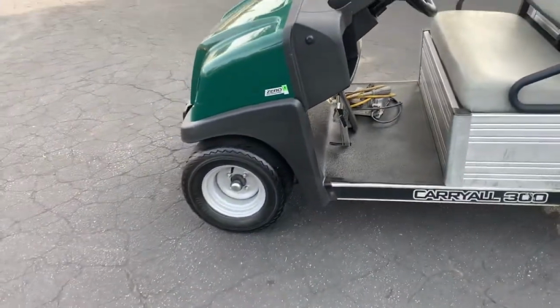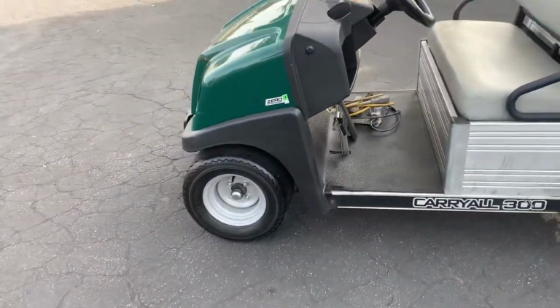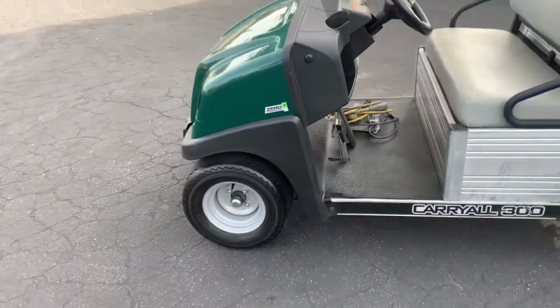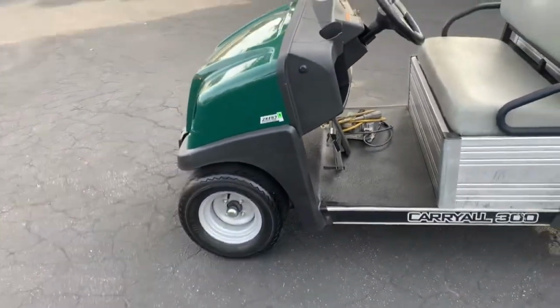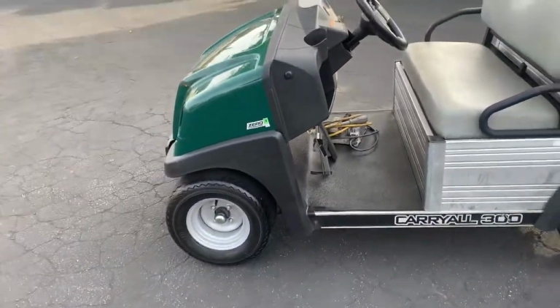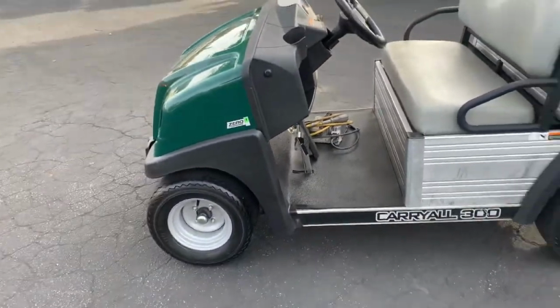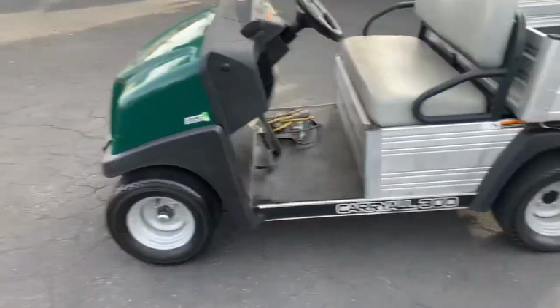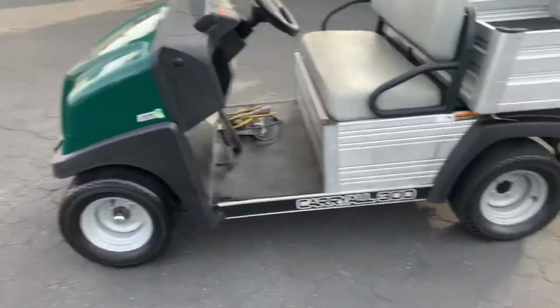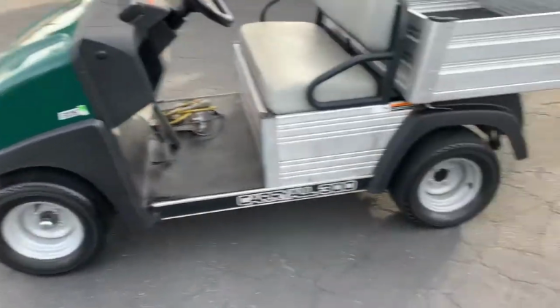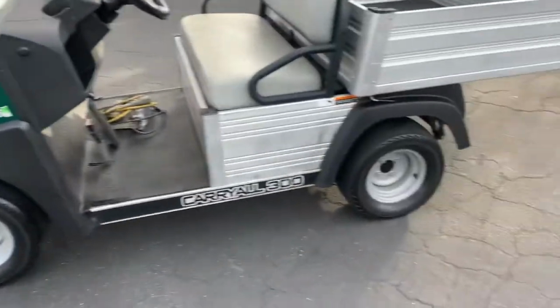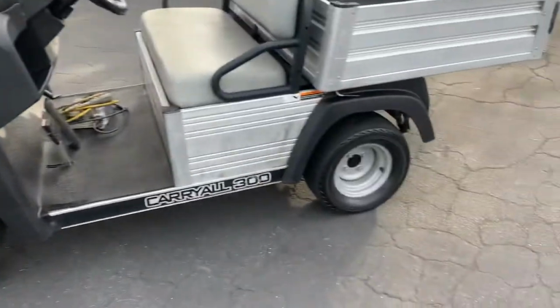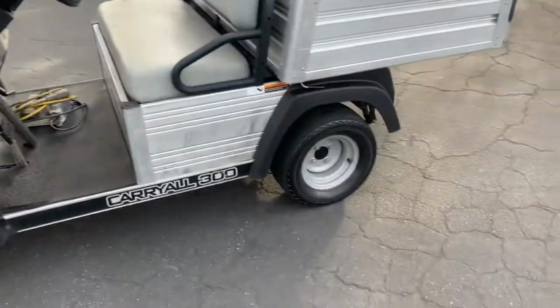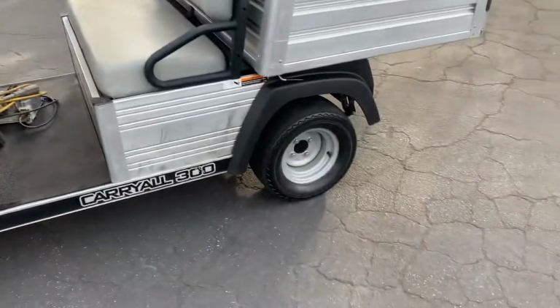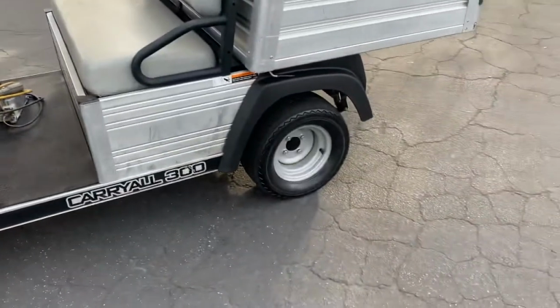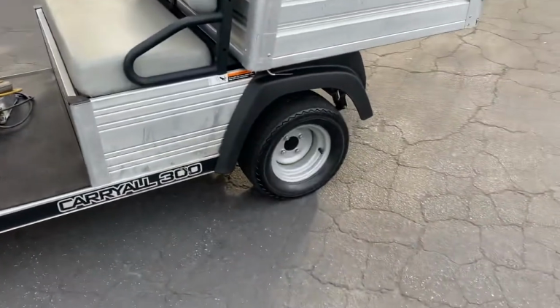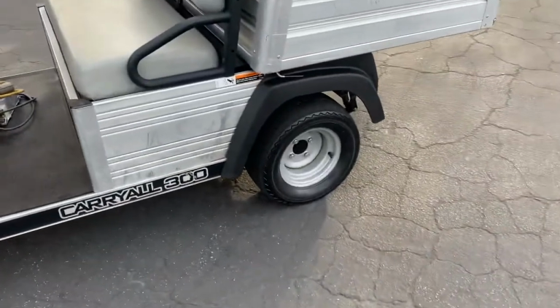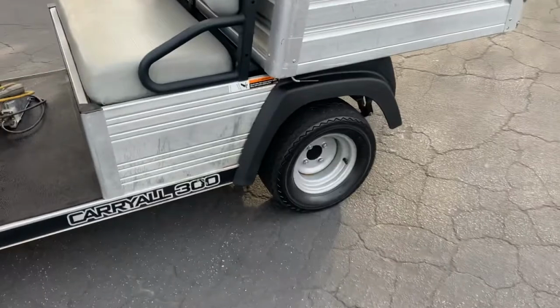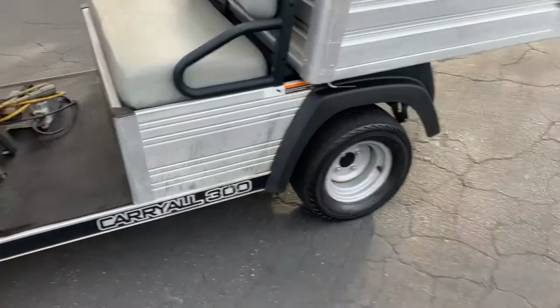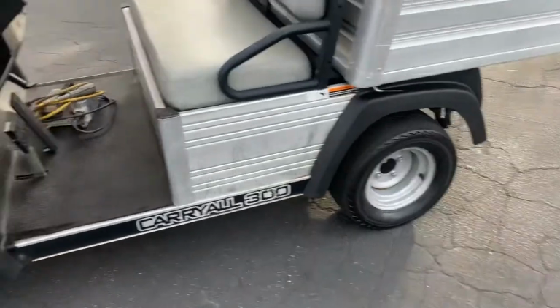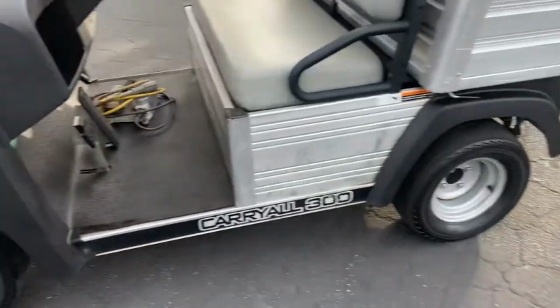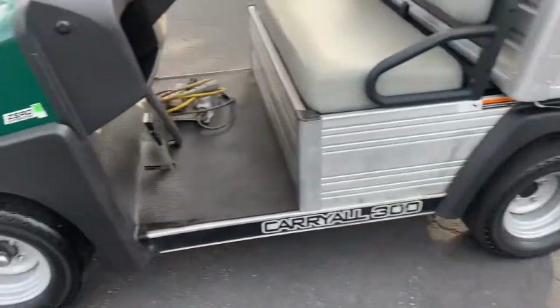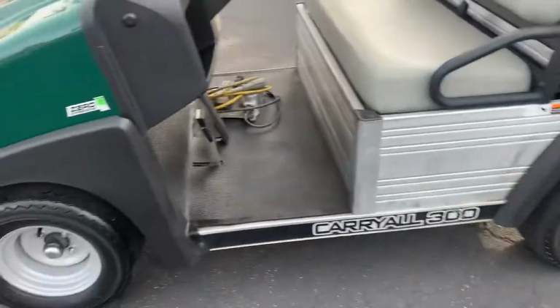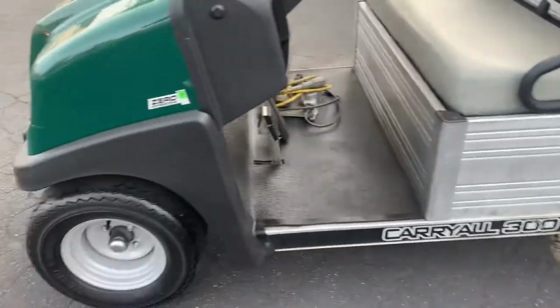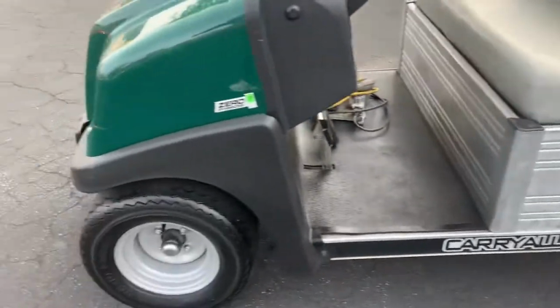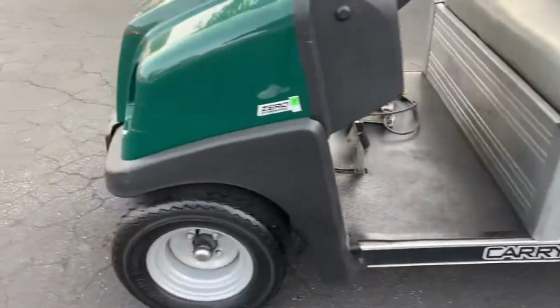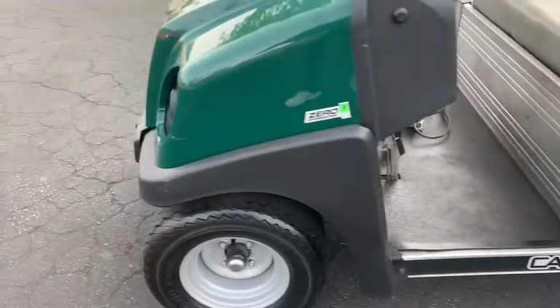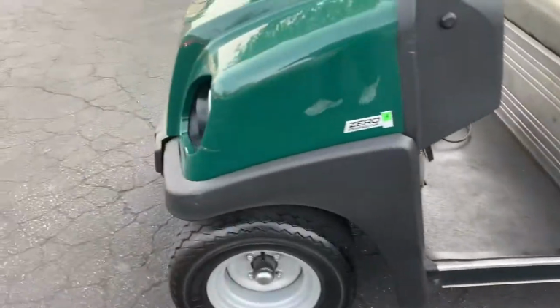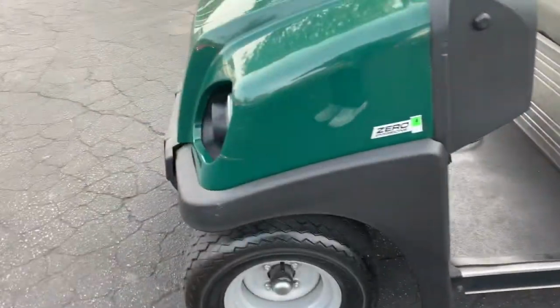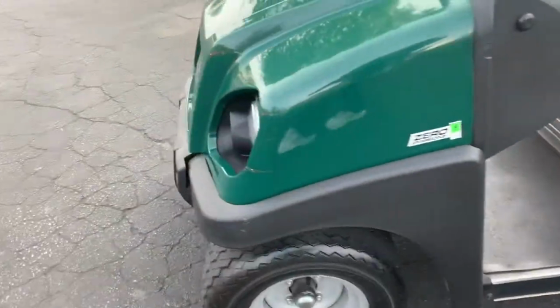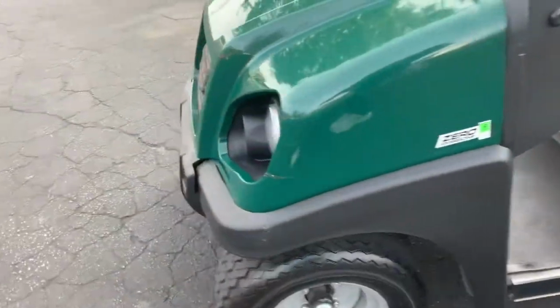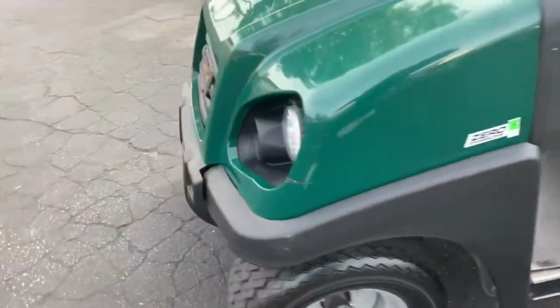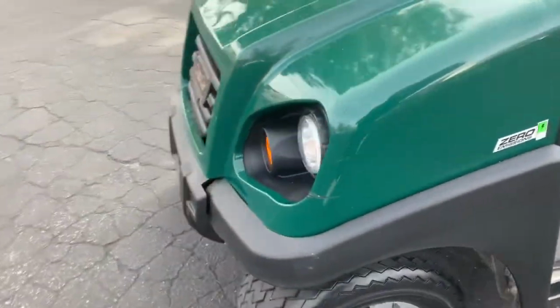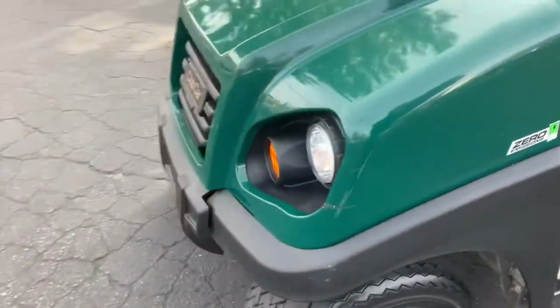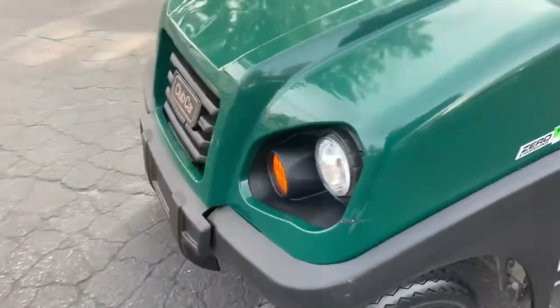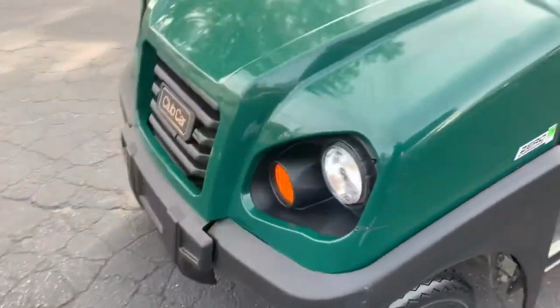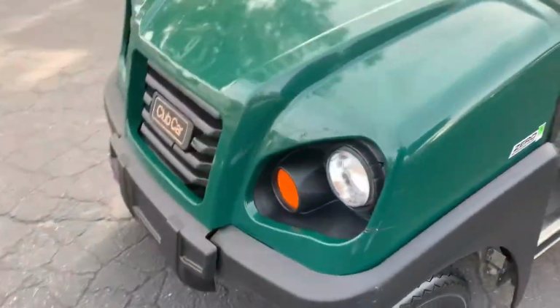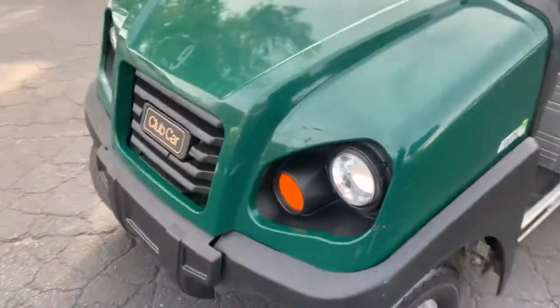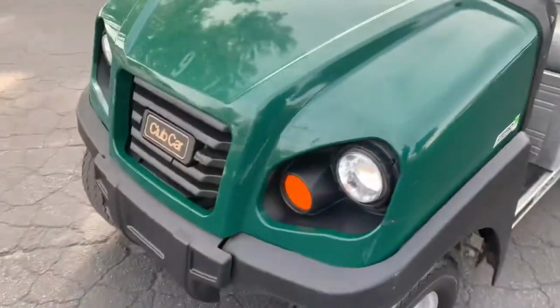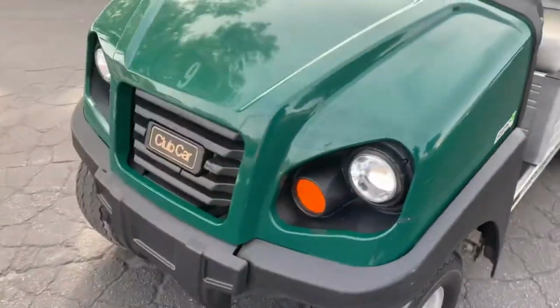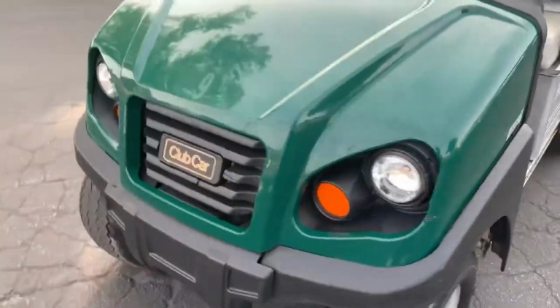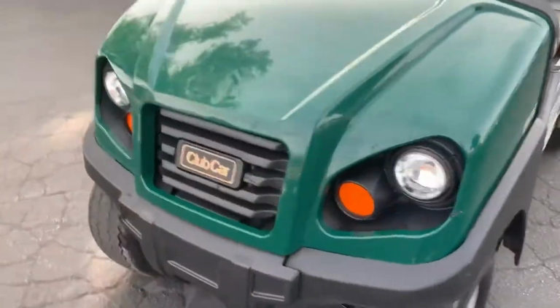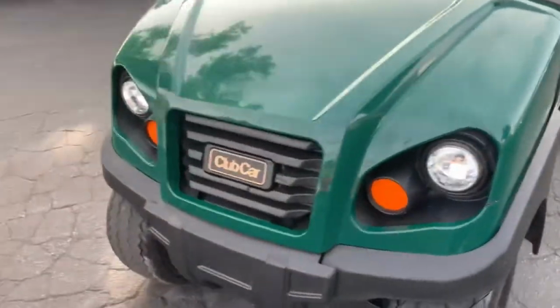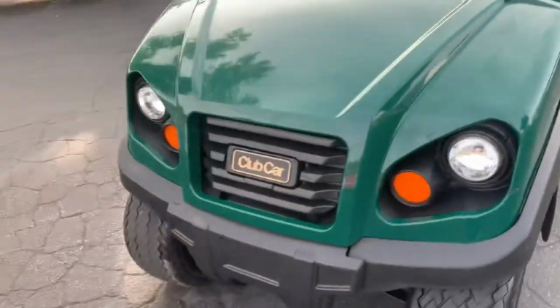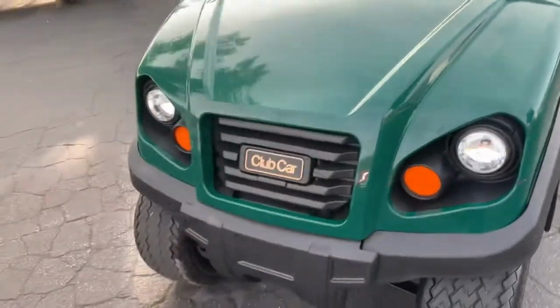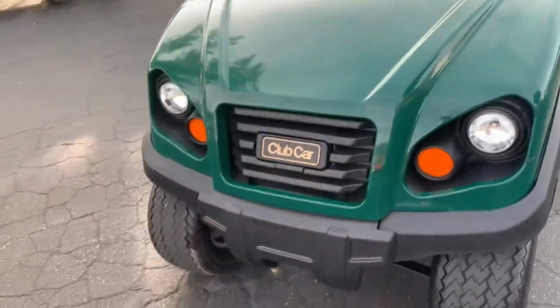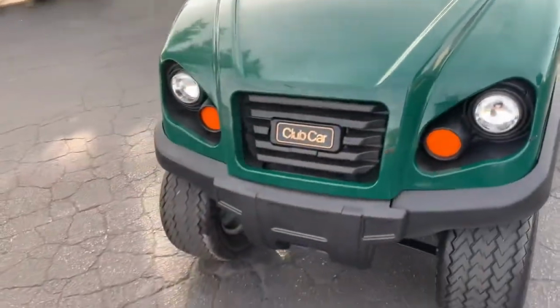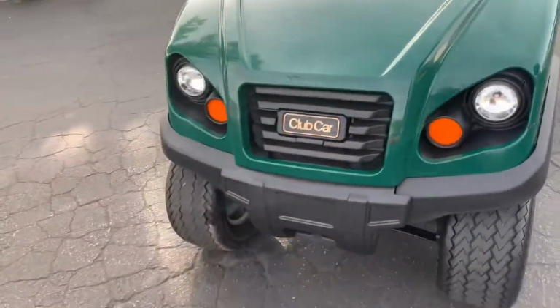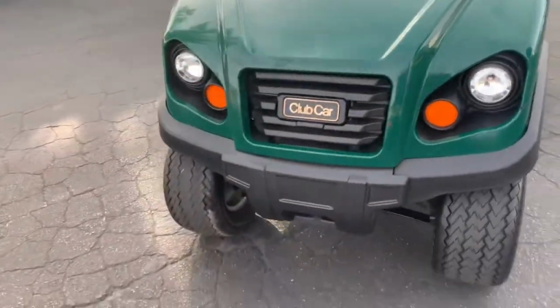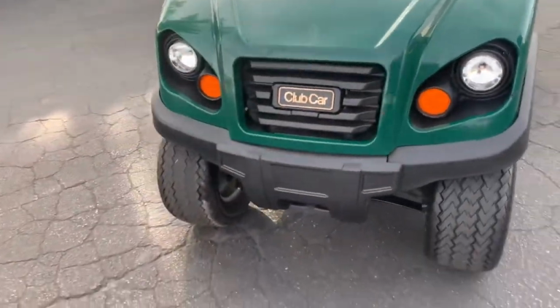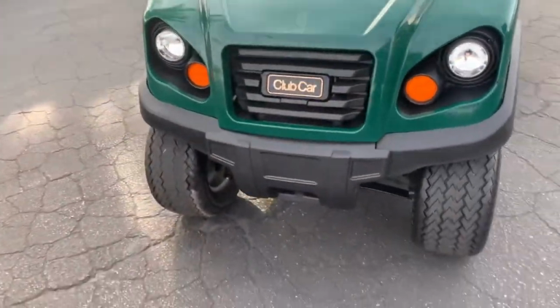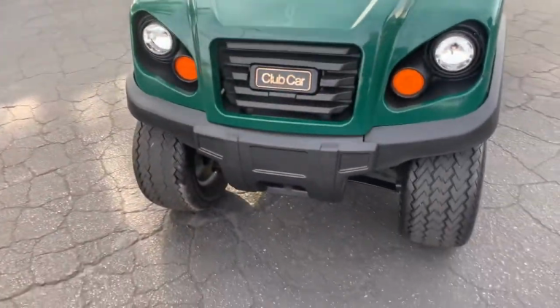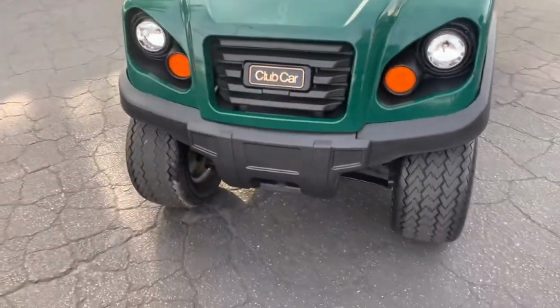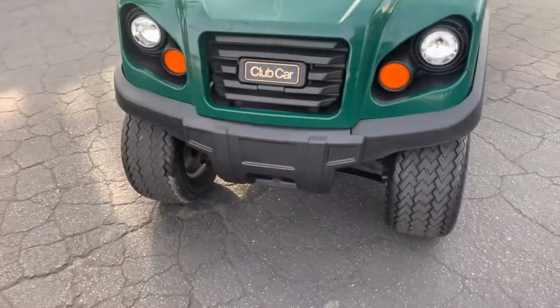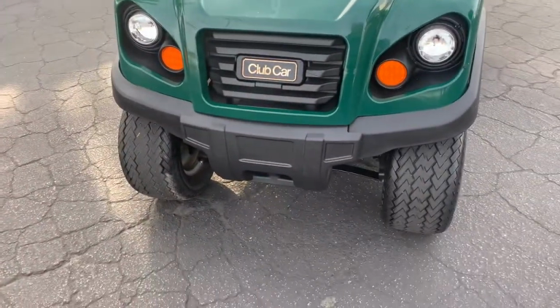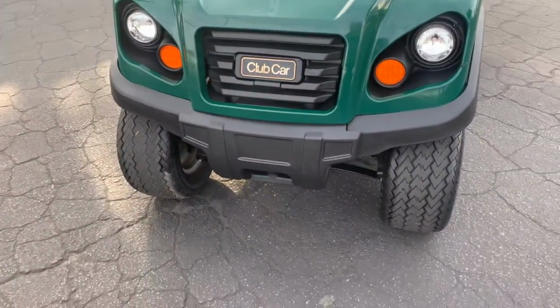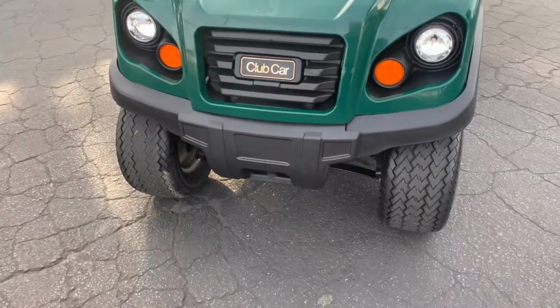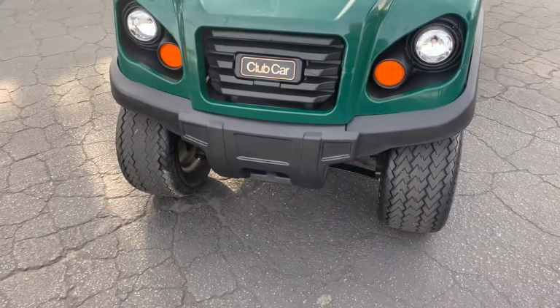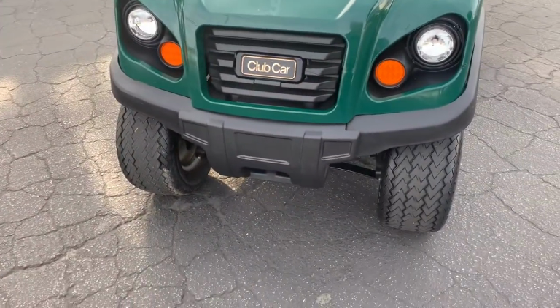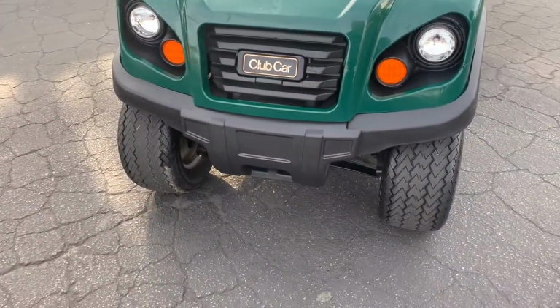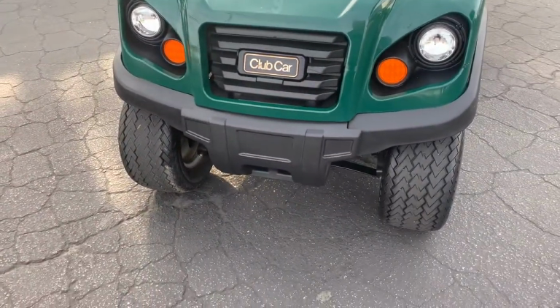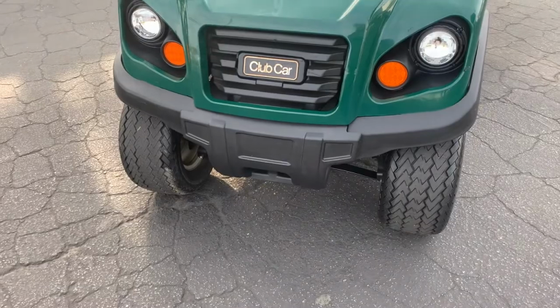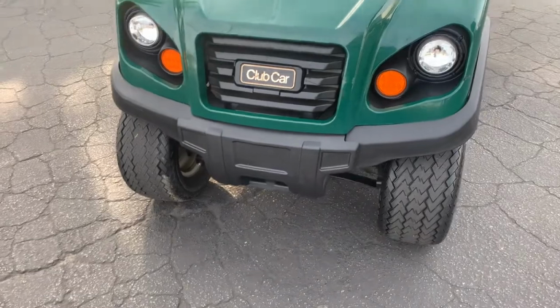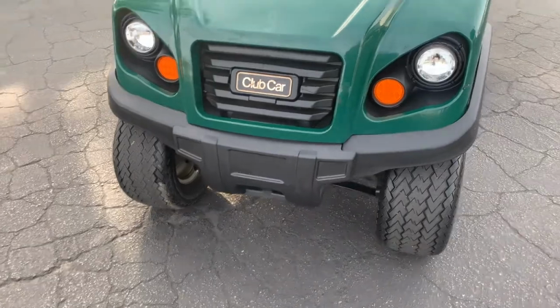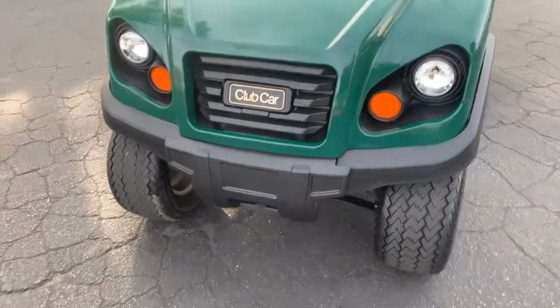The tires are good, and it's got the front headlights.